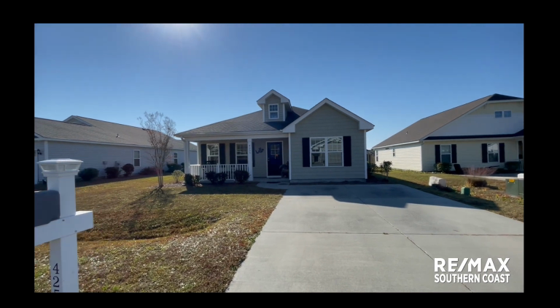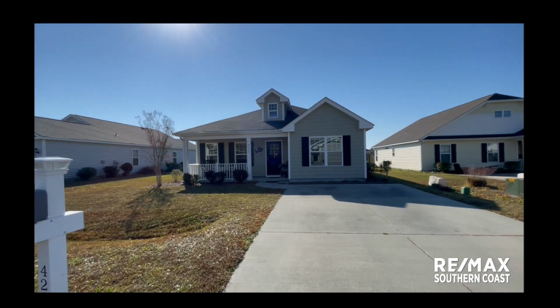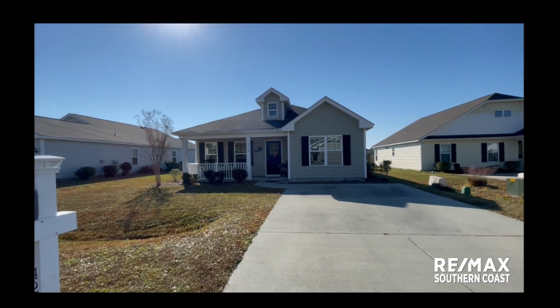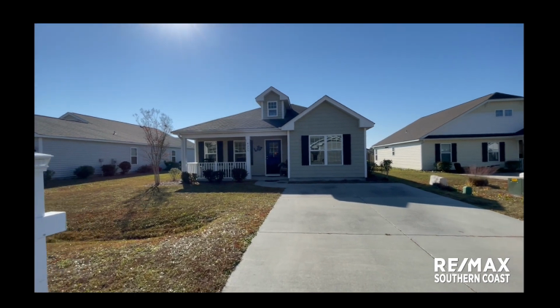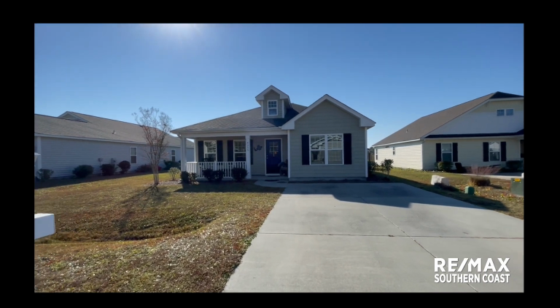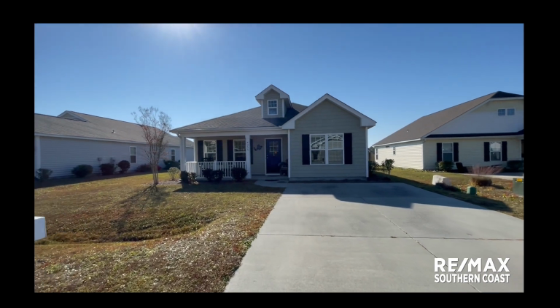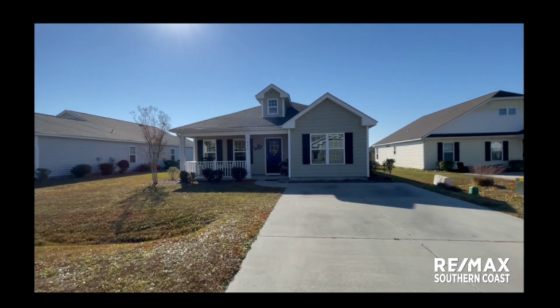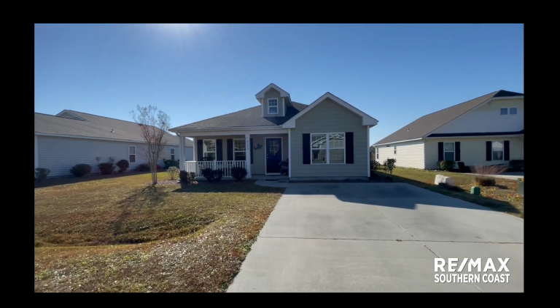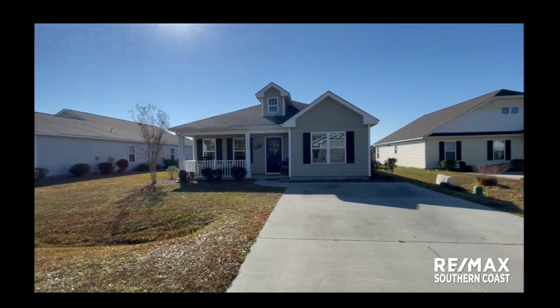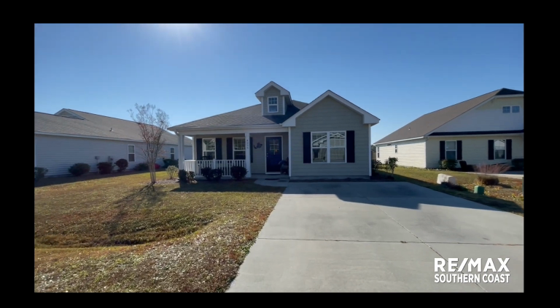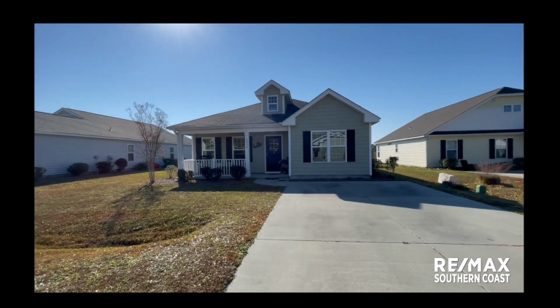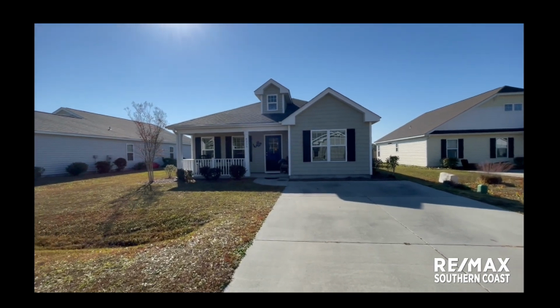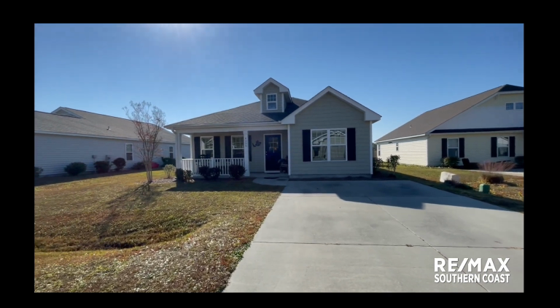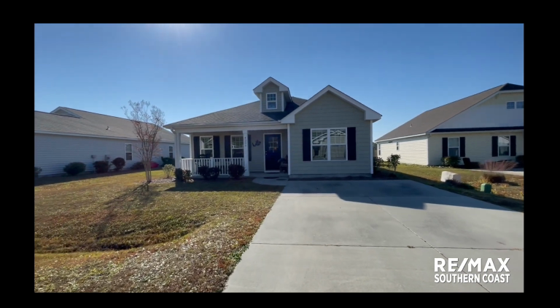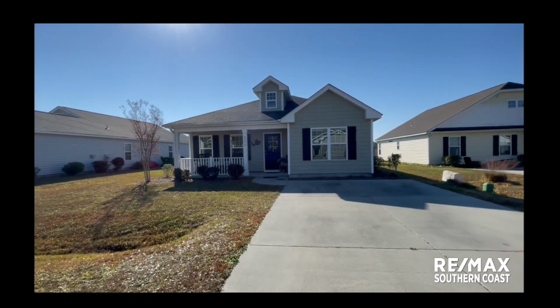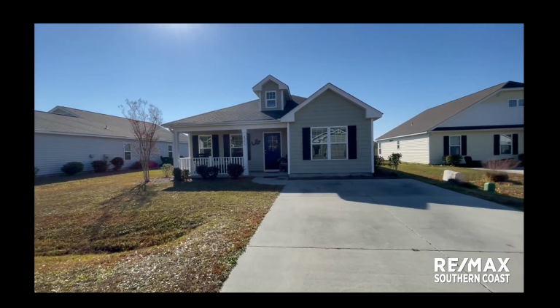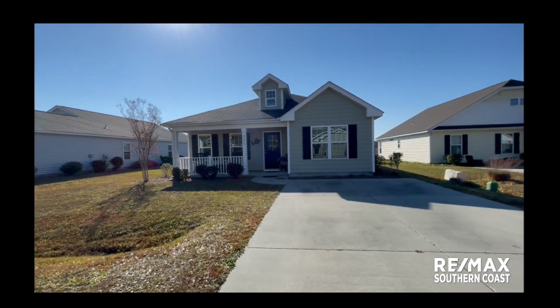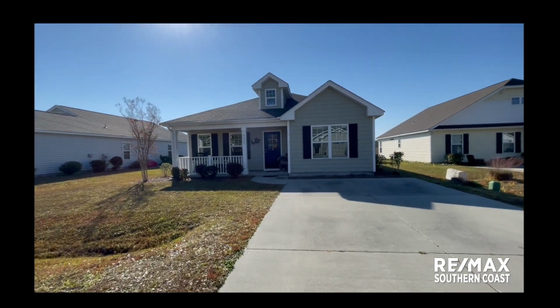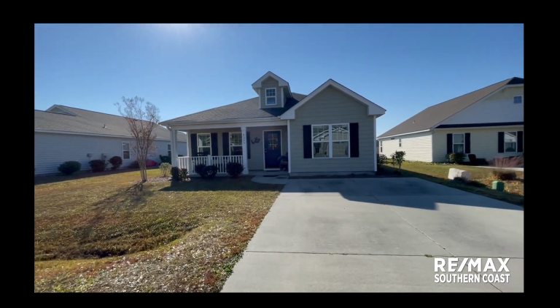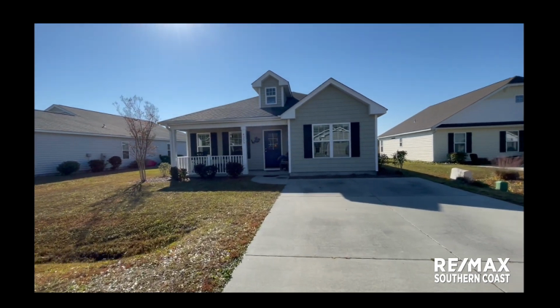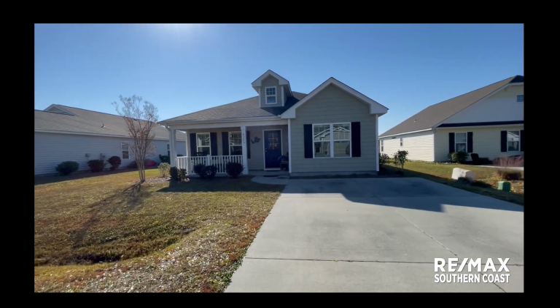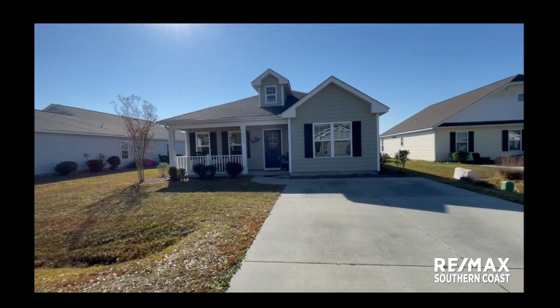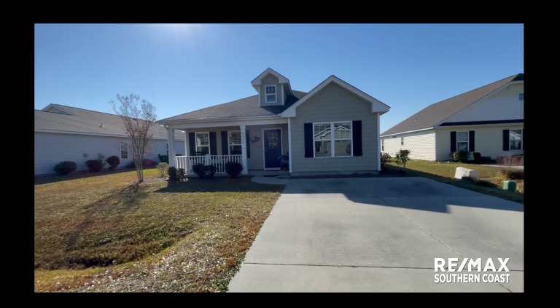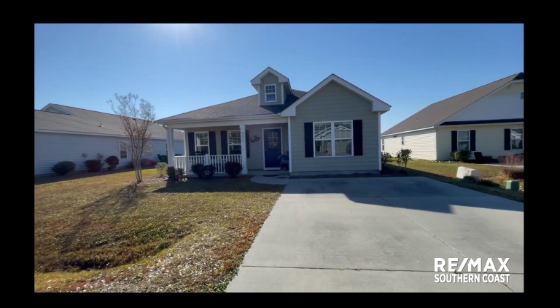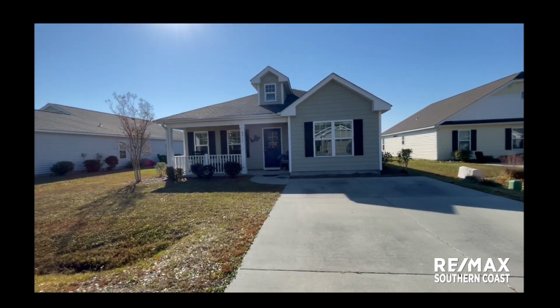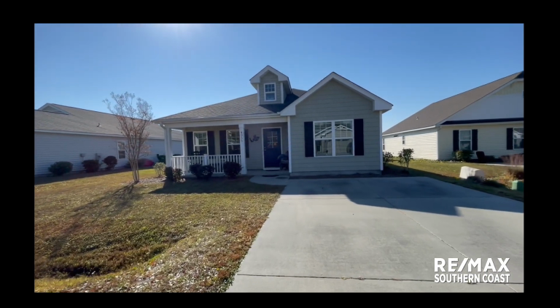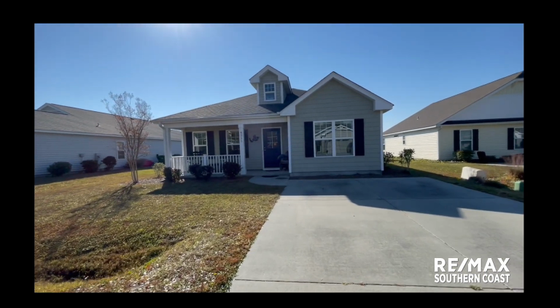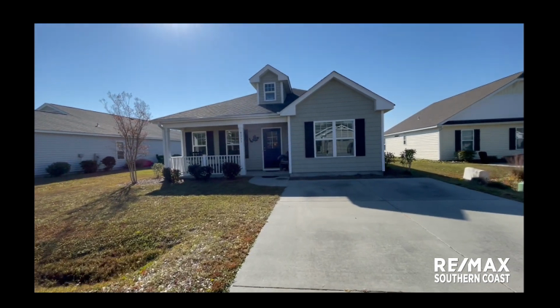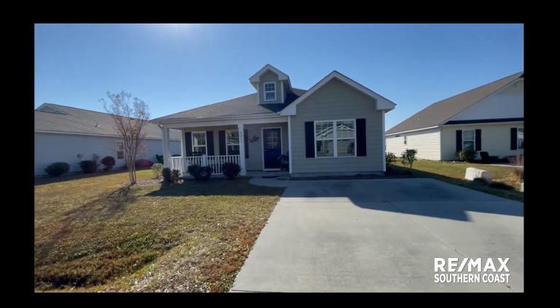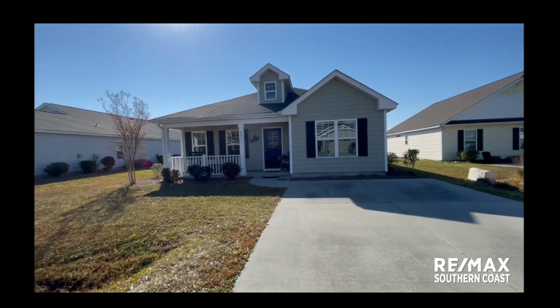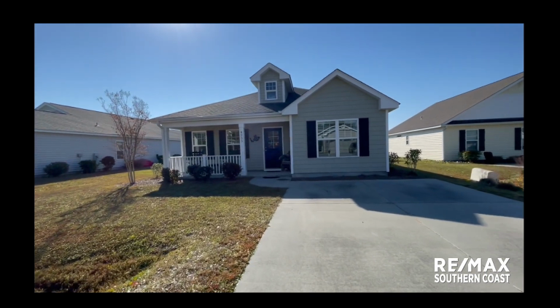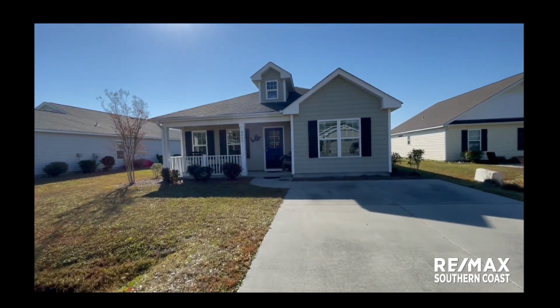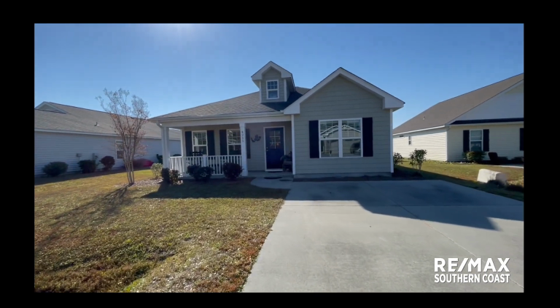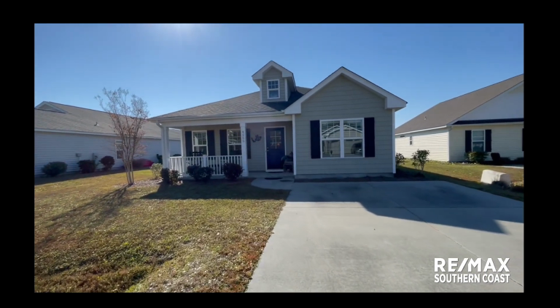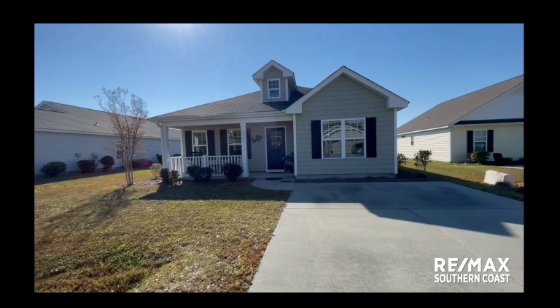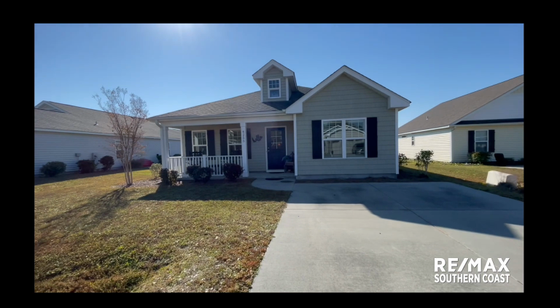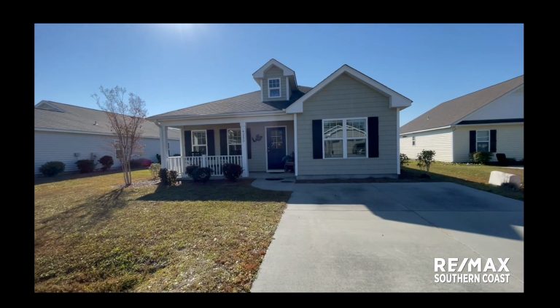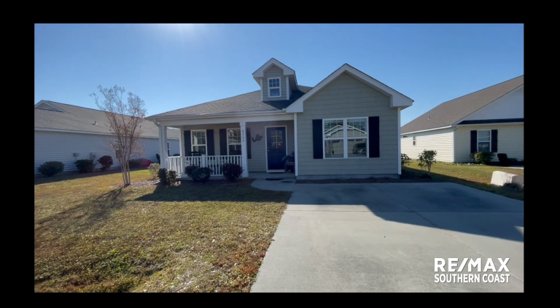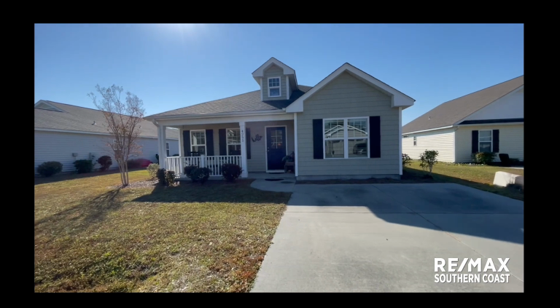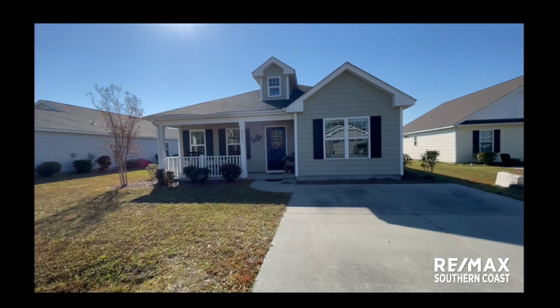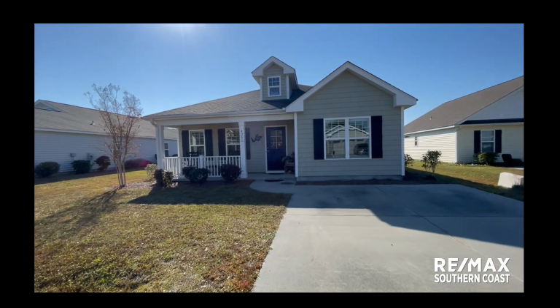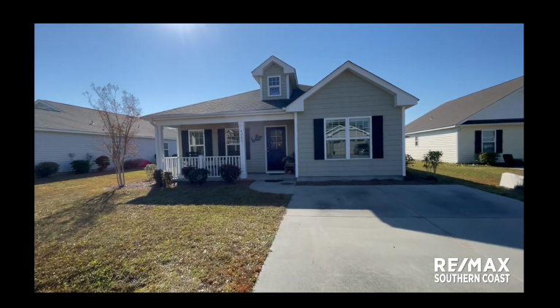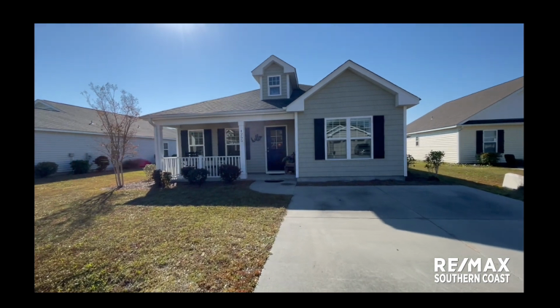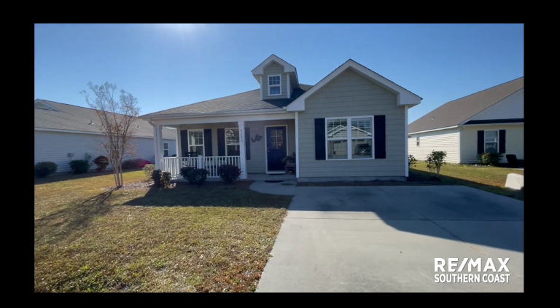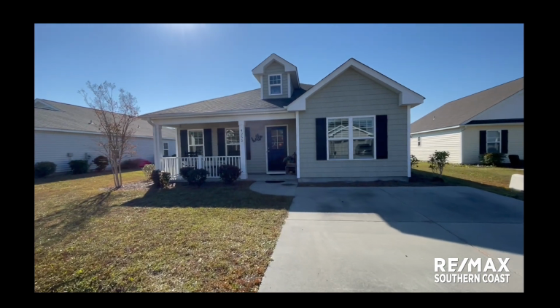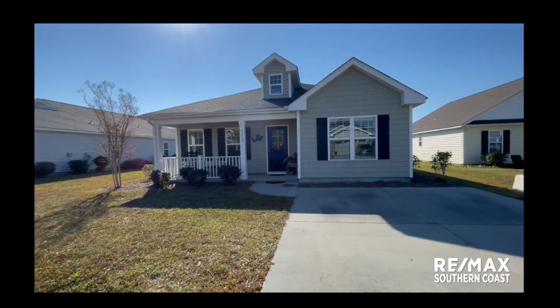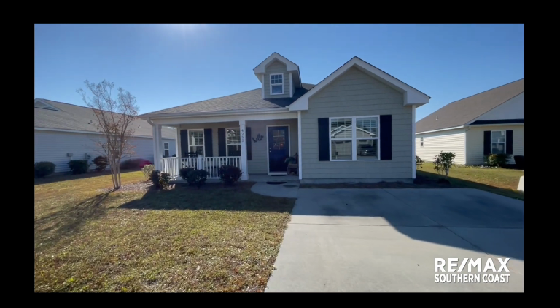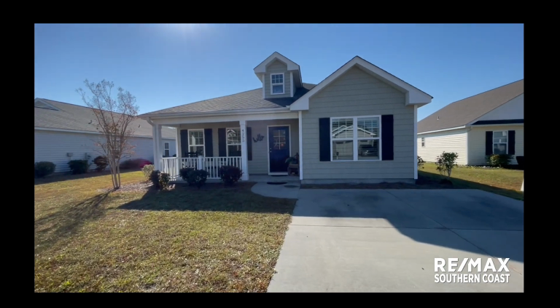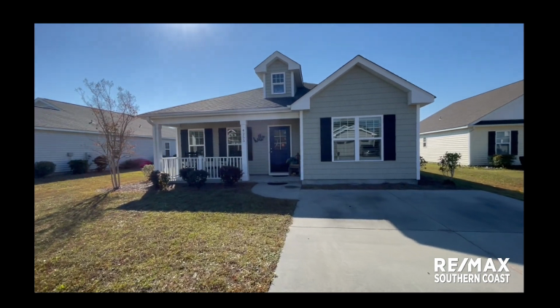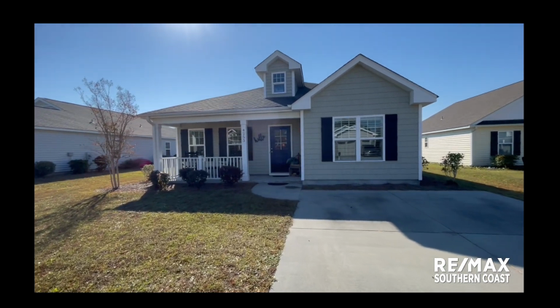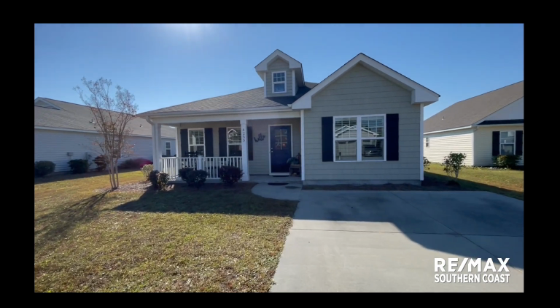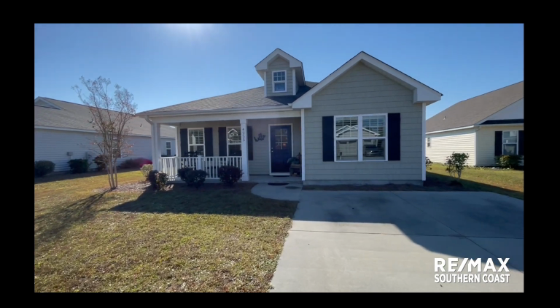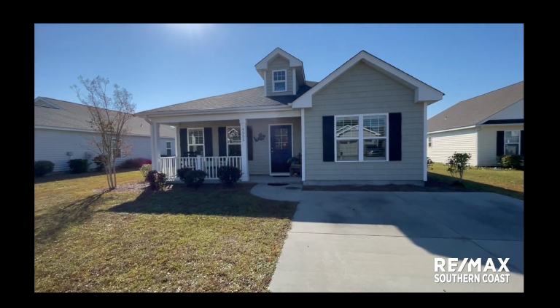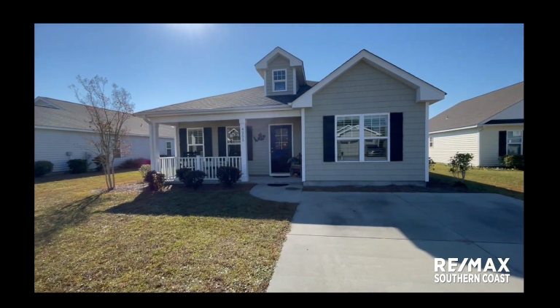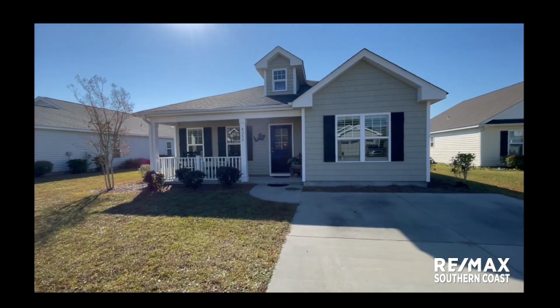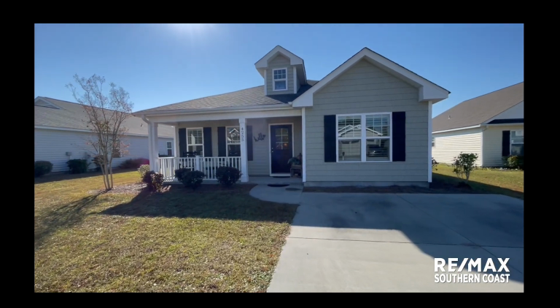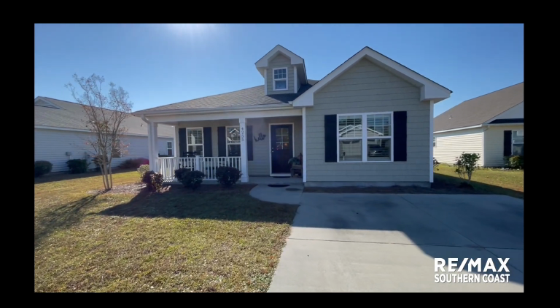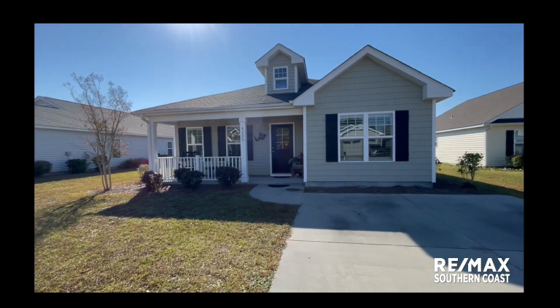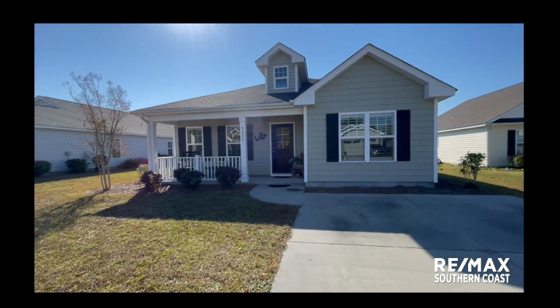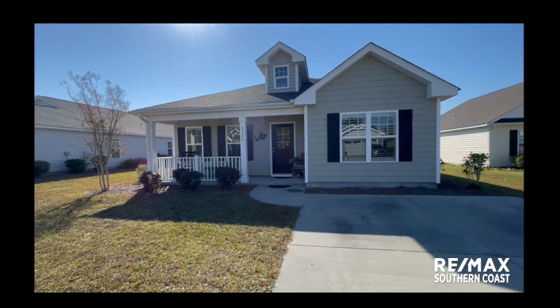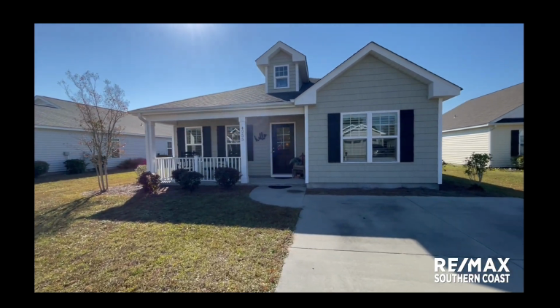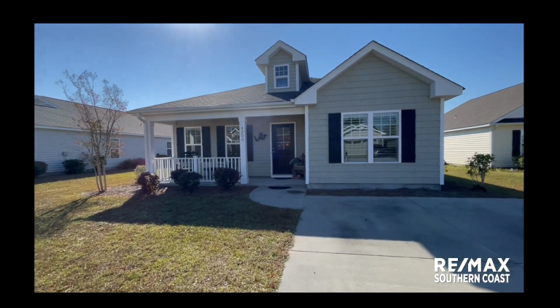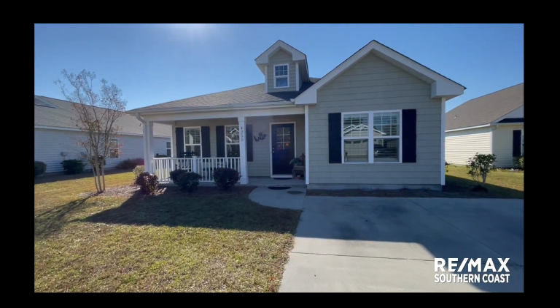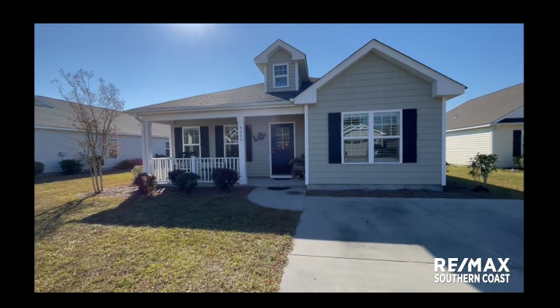Beautiful Southport, North Carolina. Here we have a home that's just over 1,100 square feet.